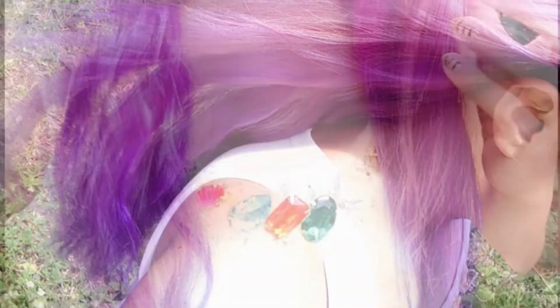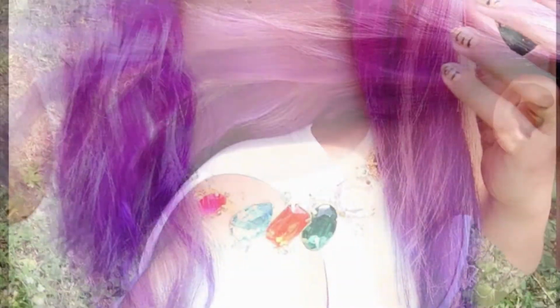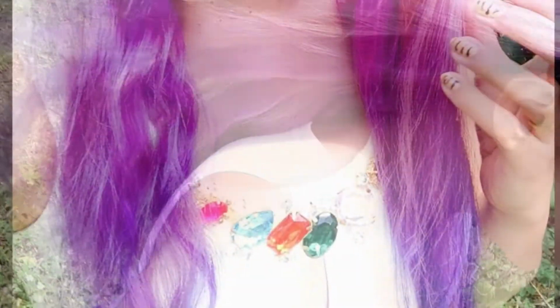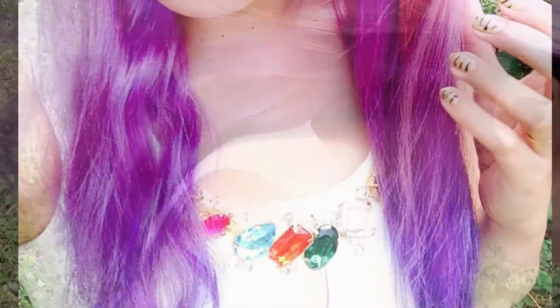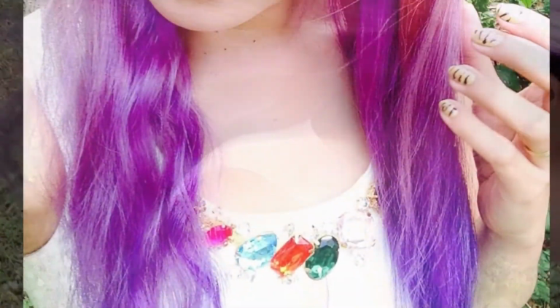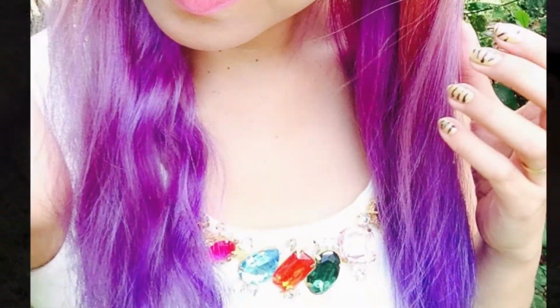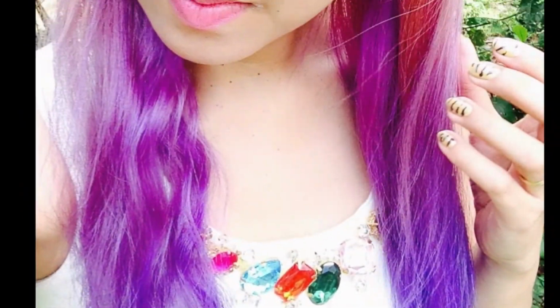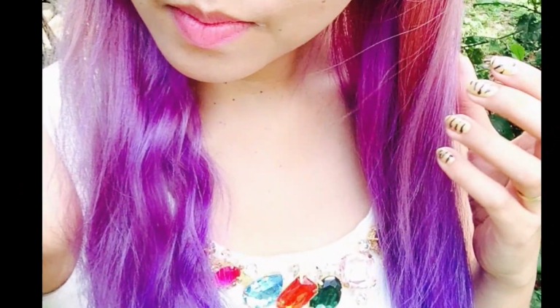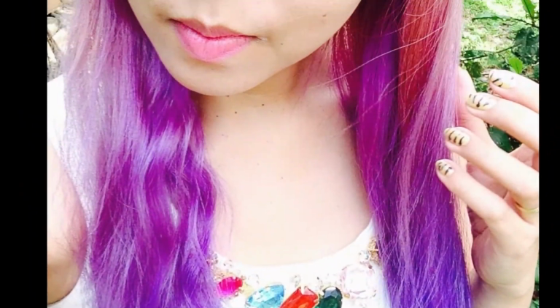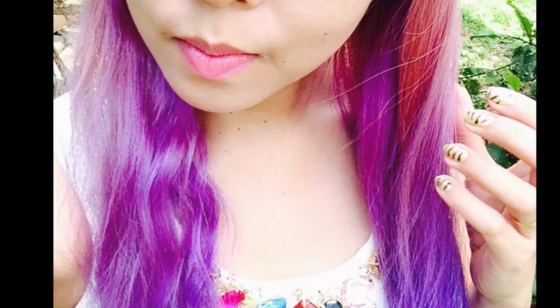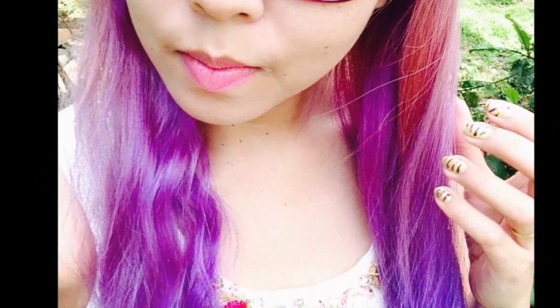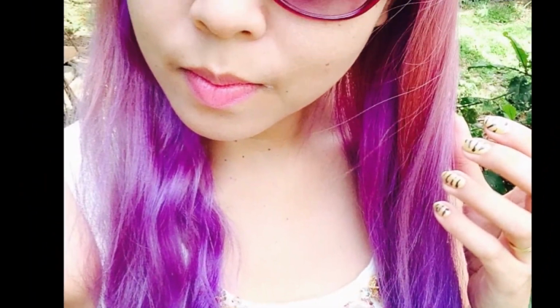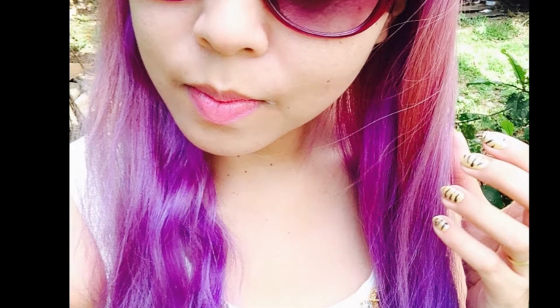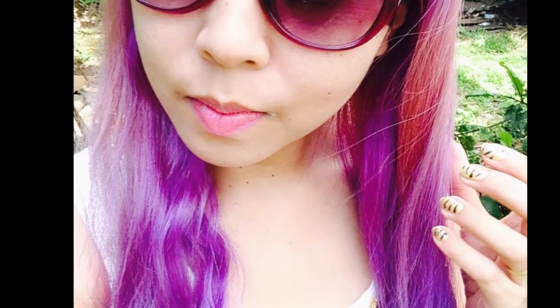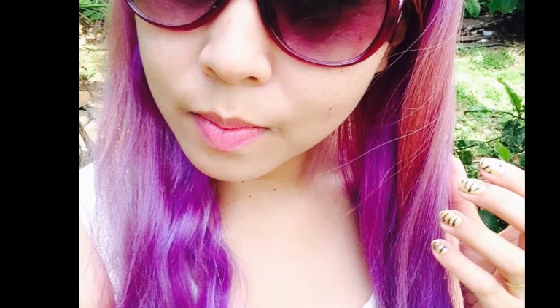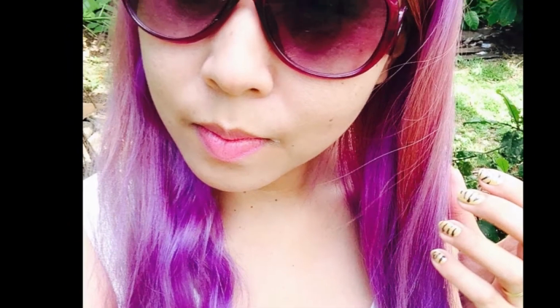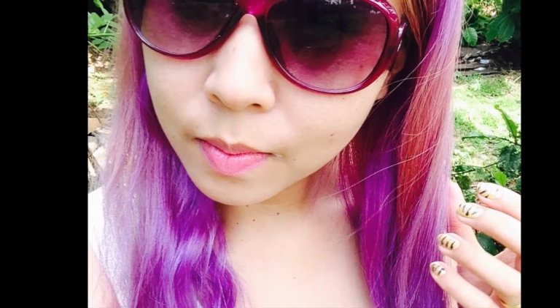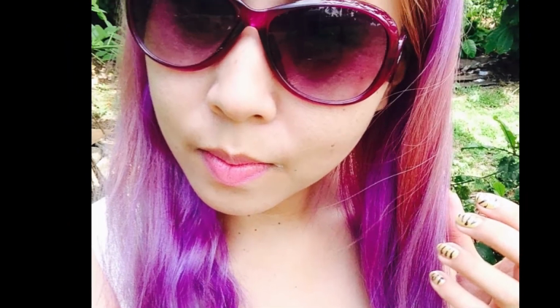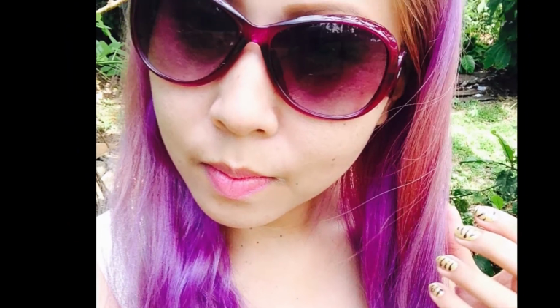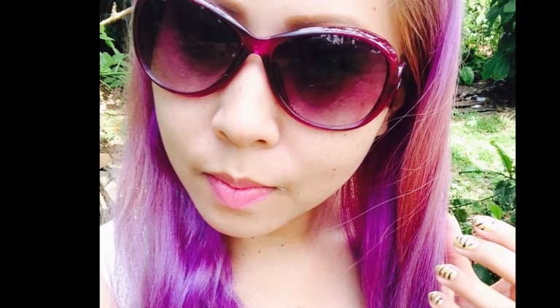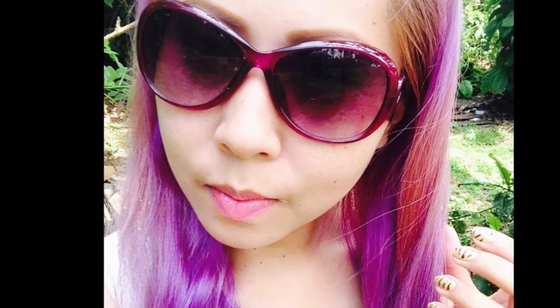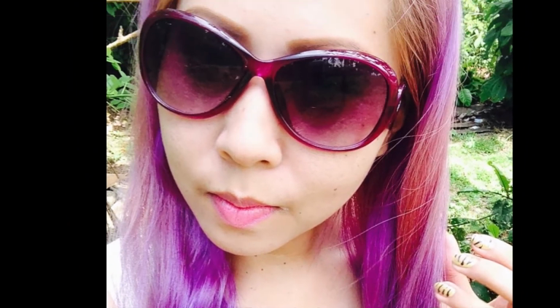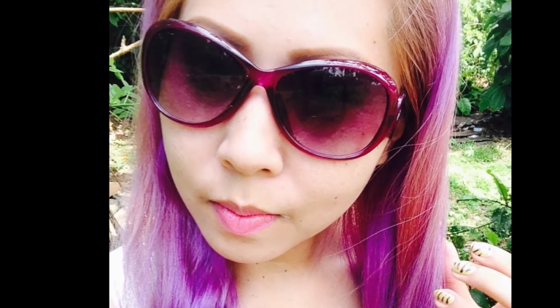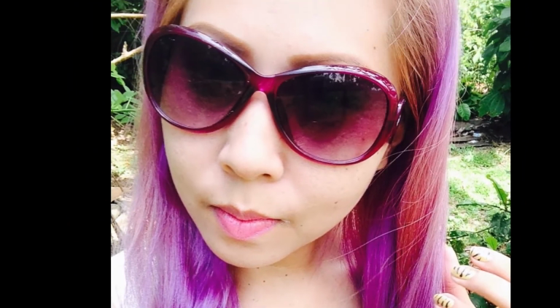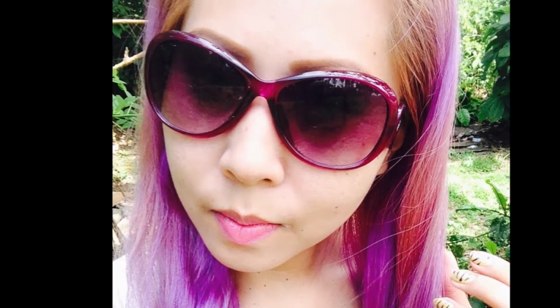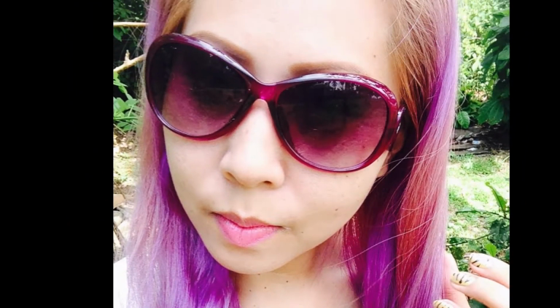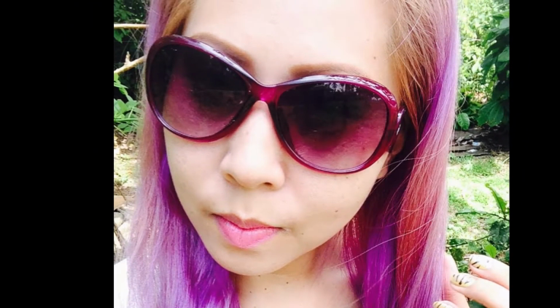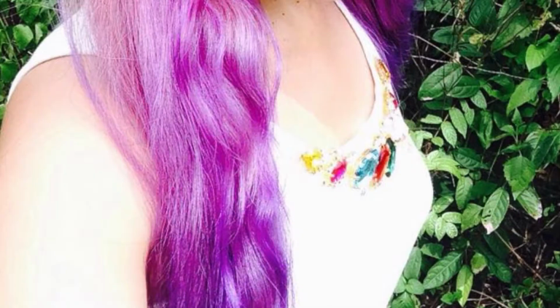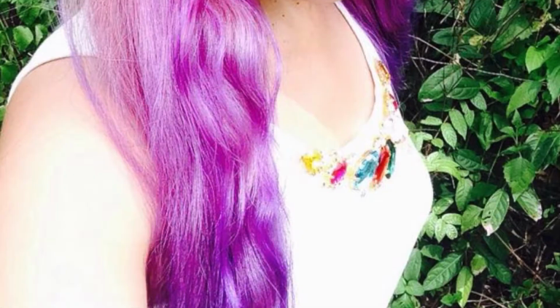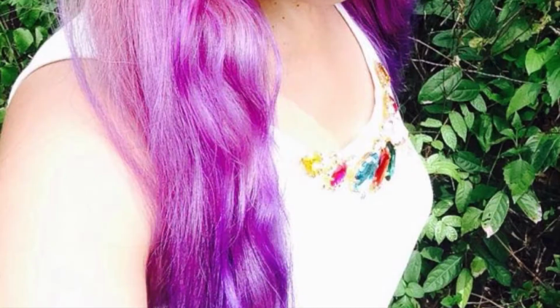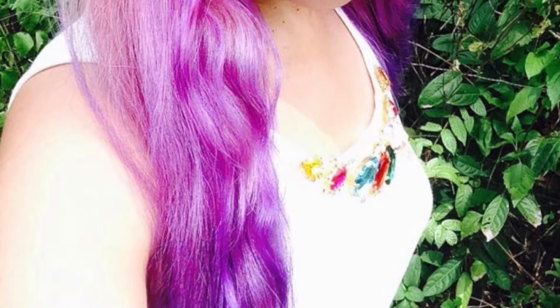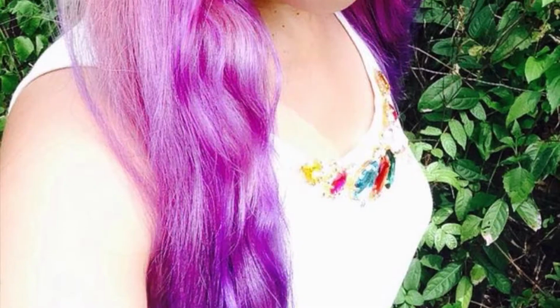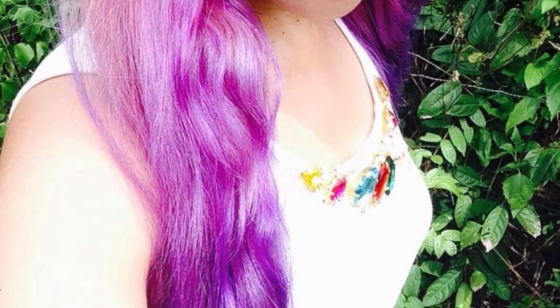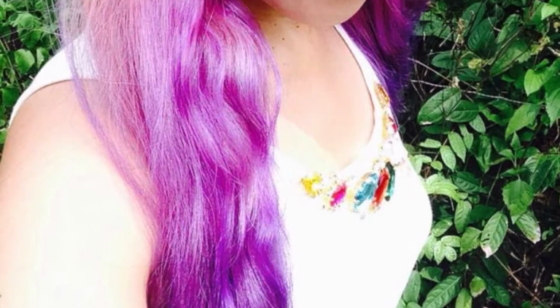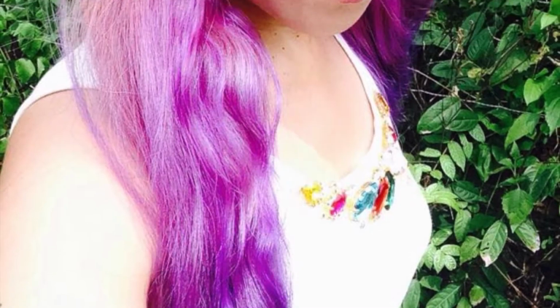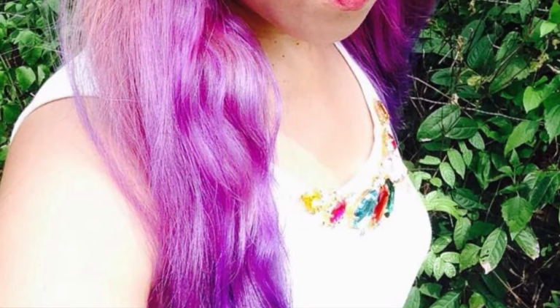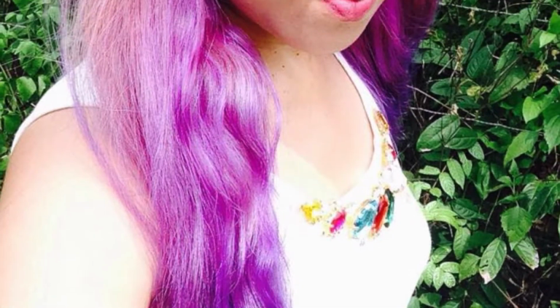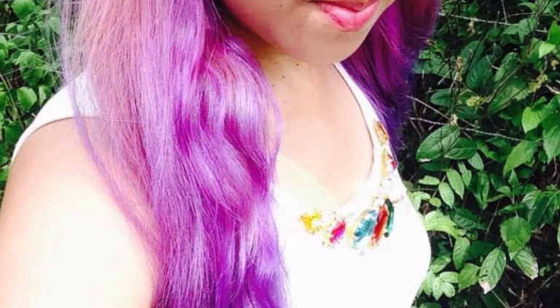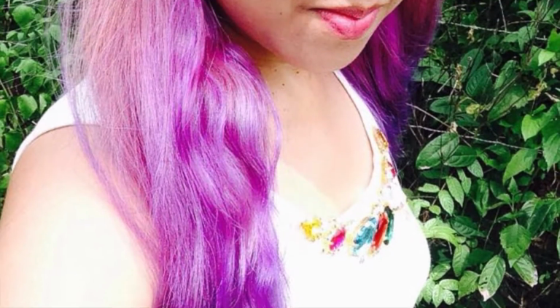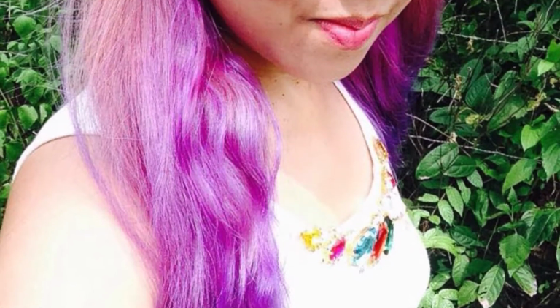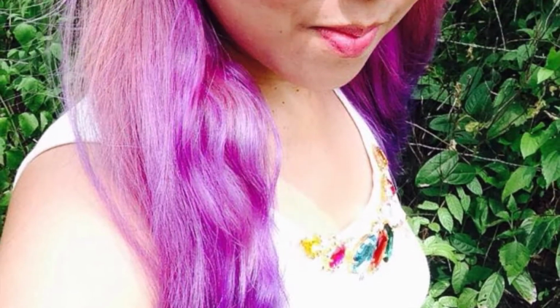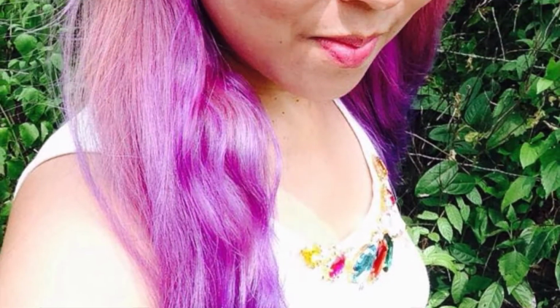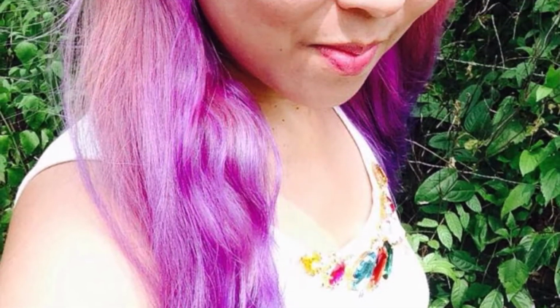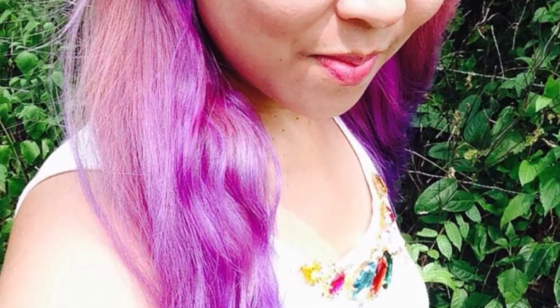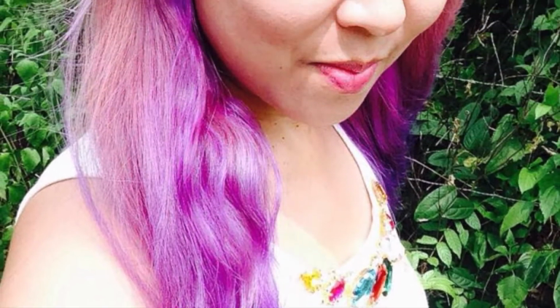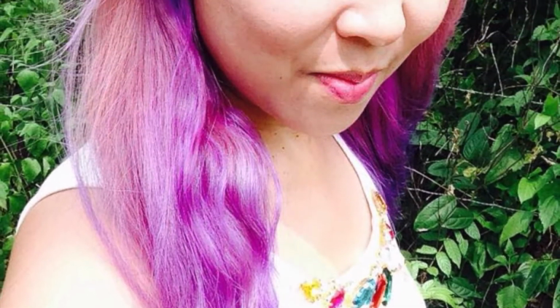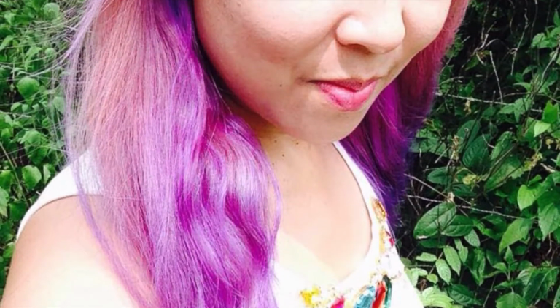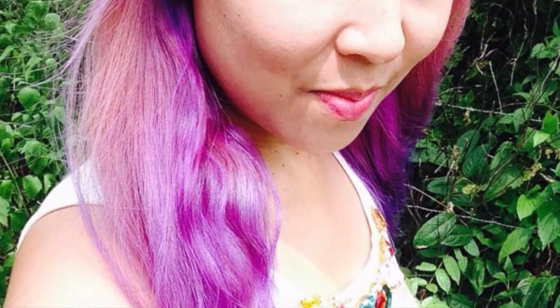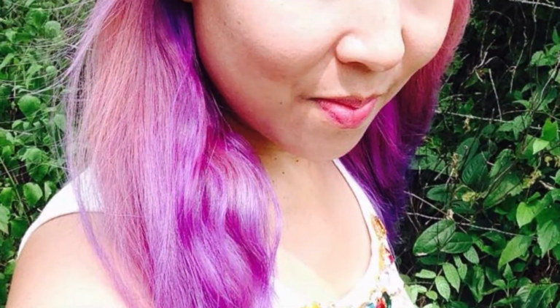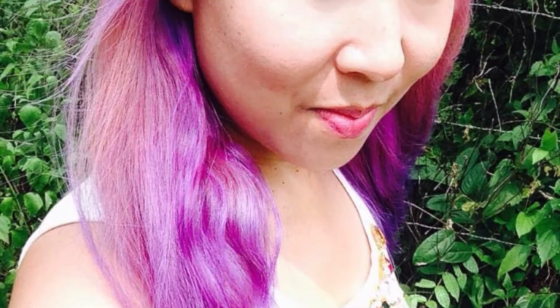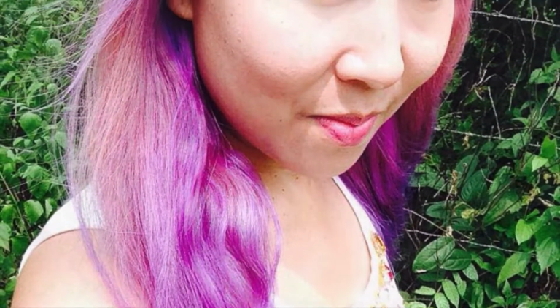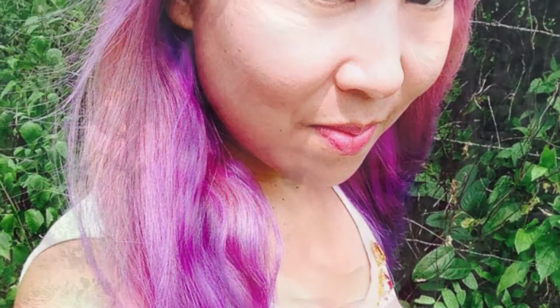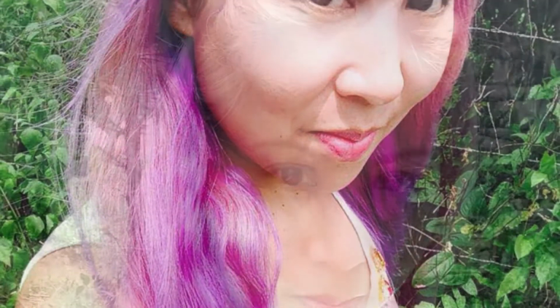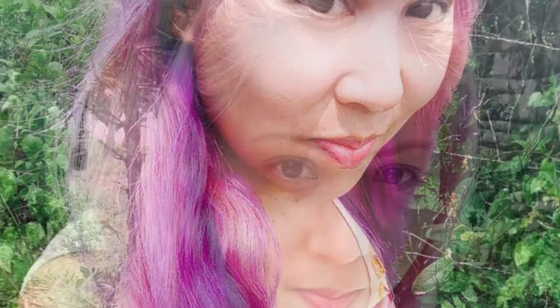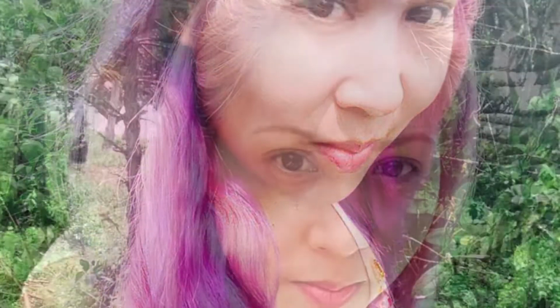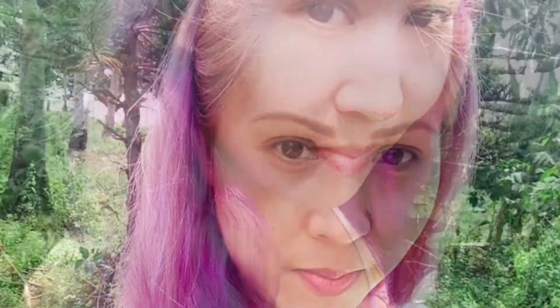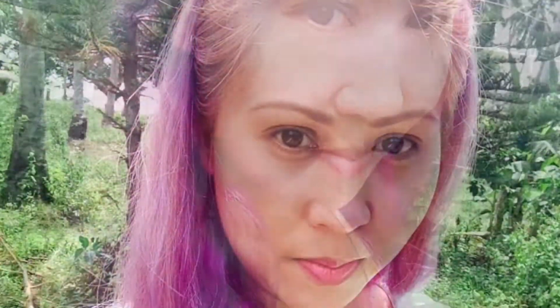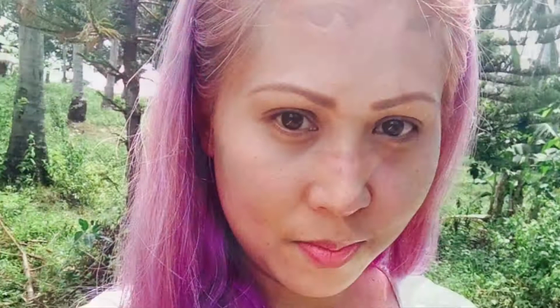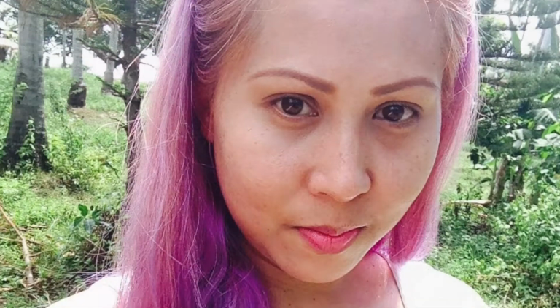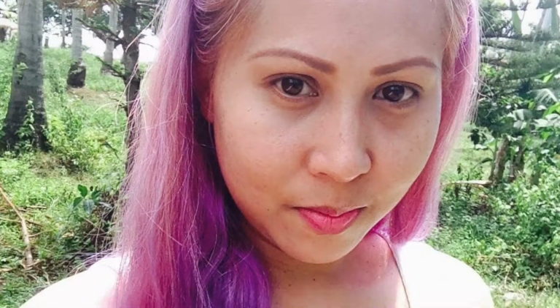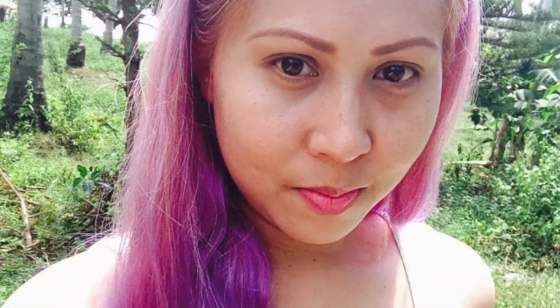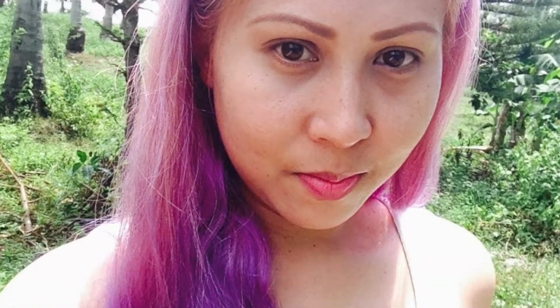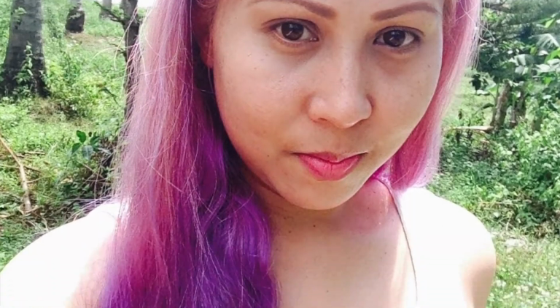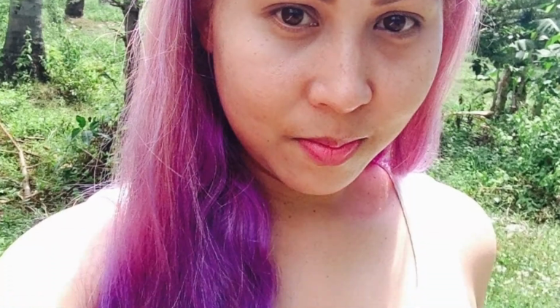Hi everyone! I'll be showing you today how I did my ombre purple lavender hair.